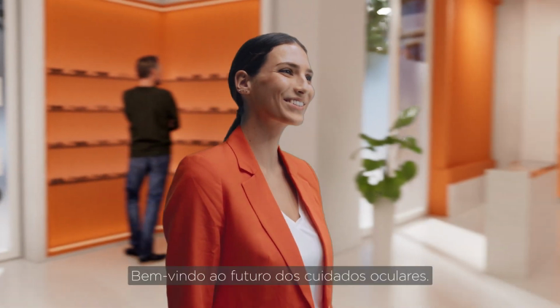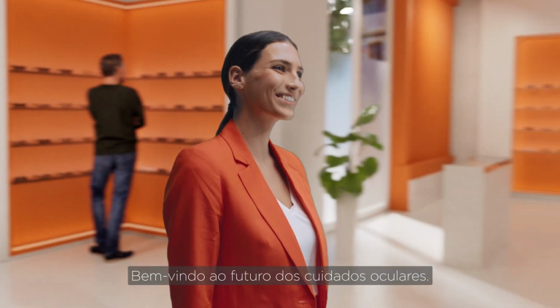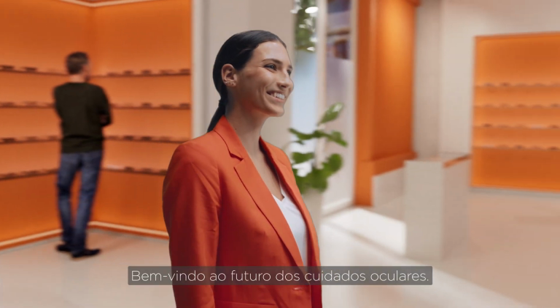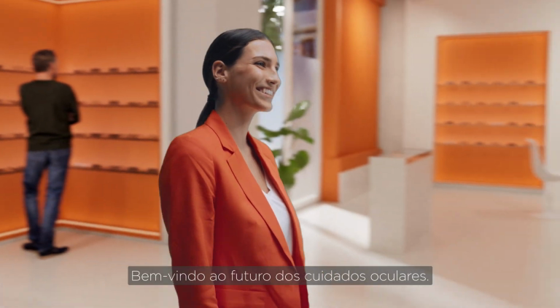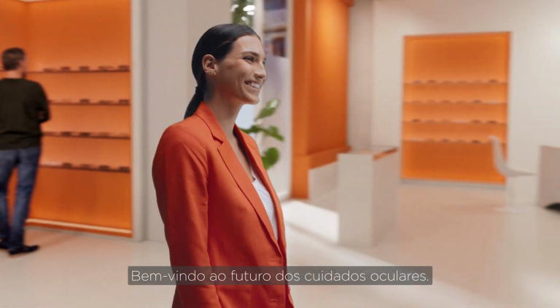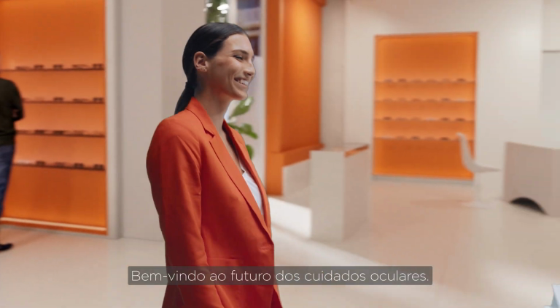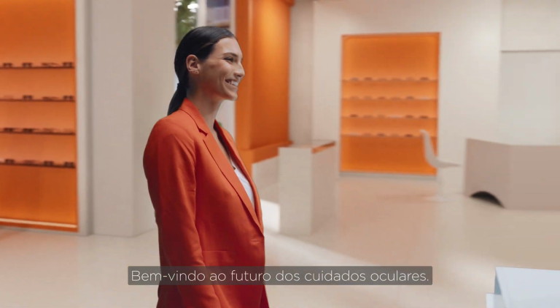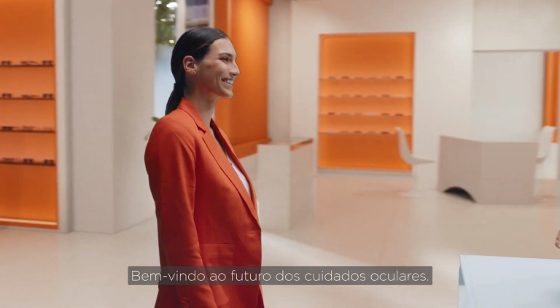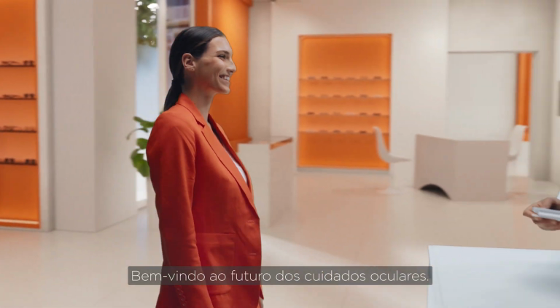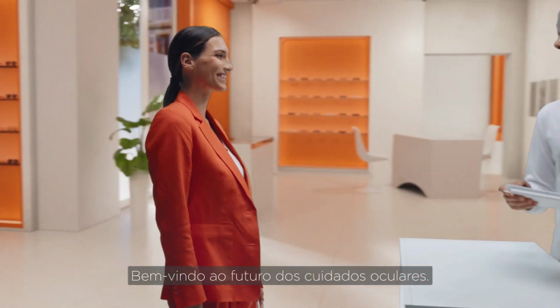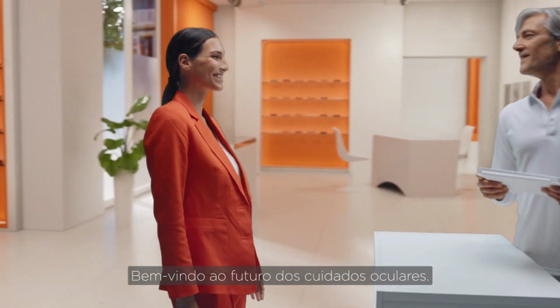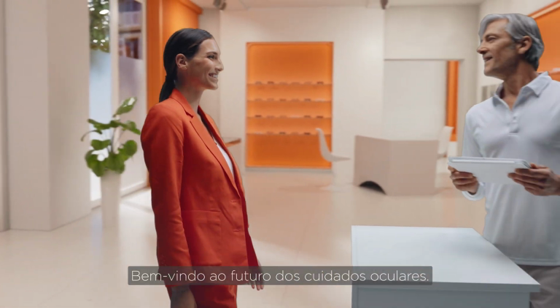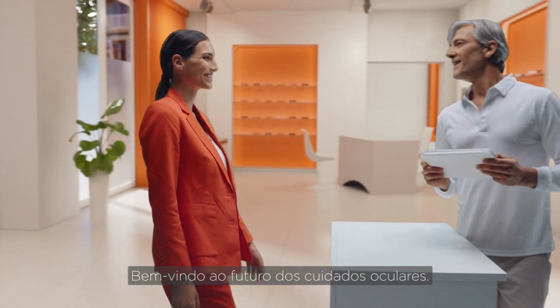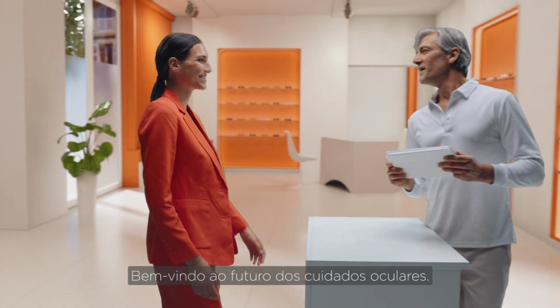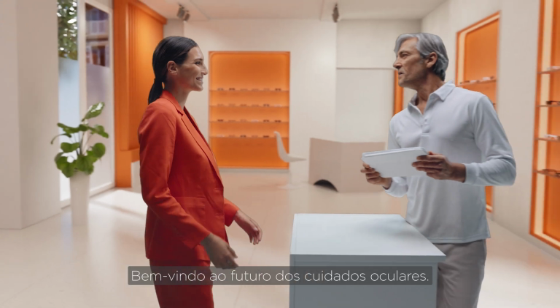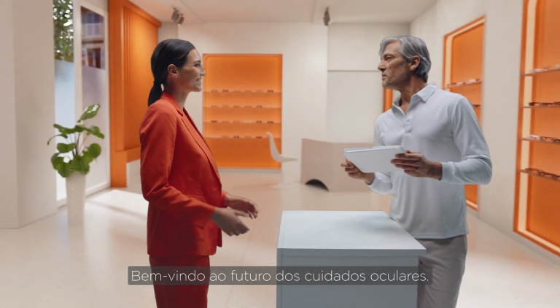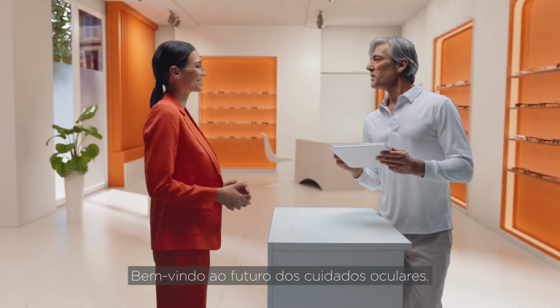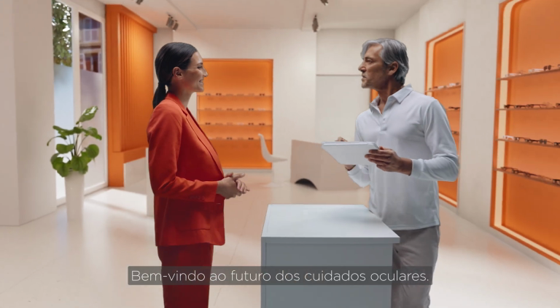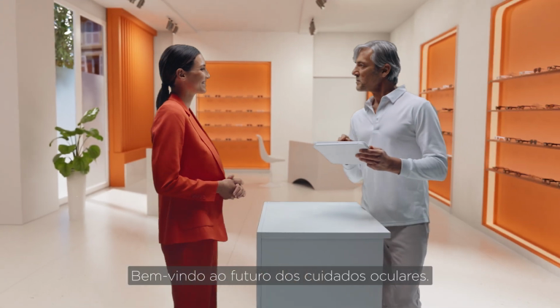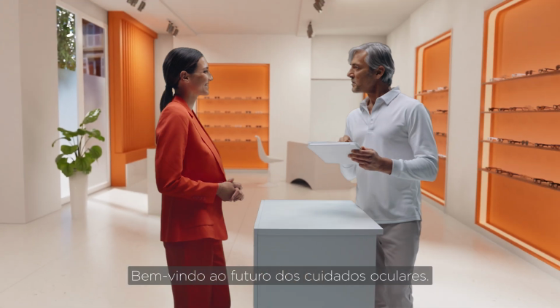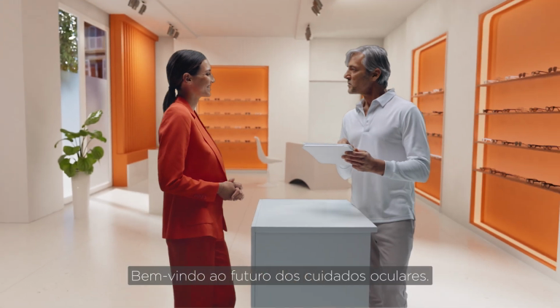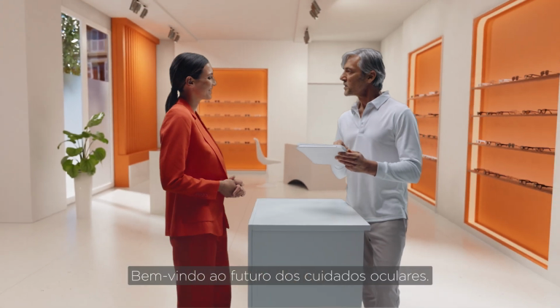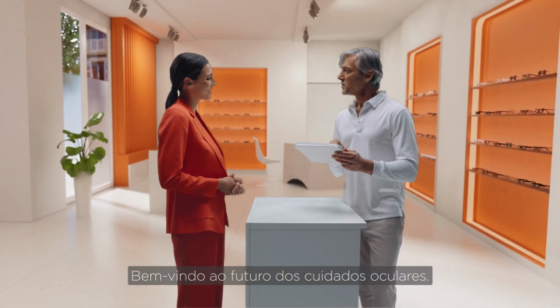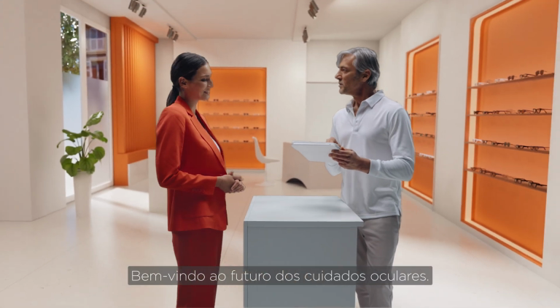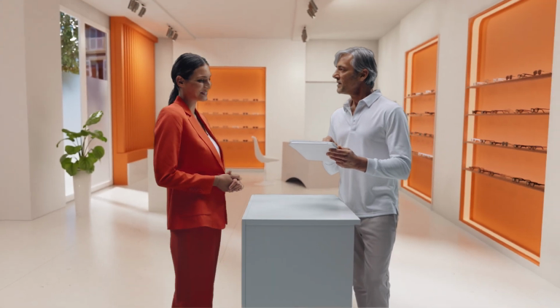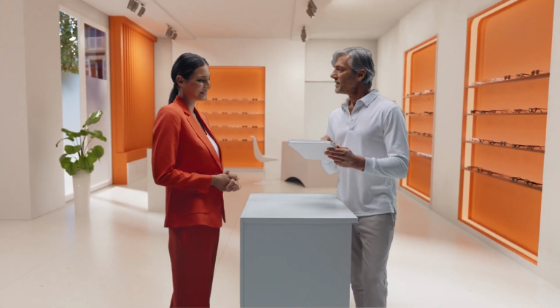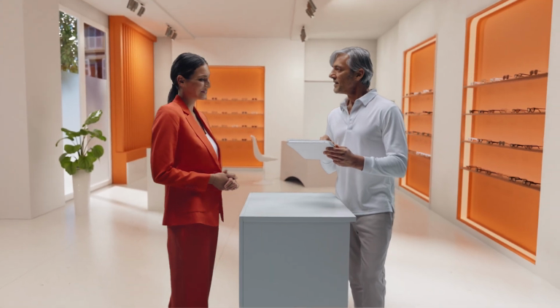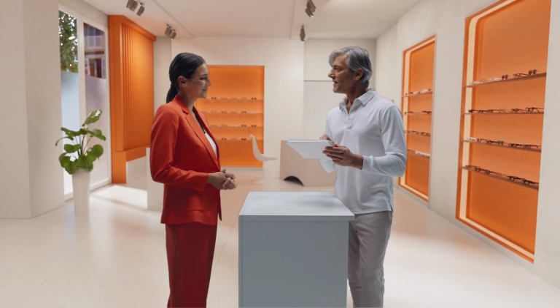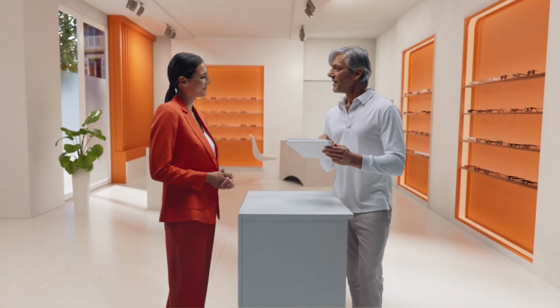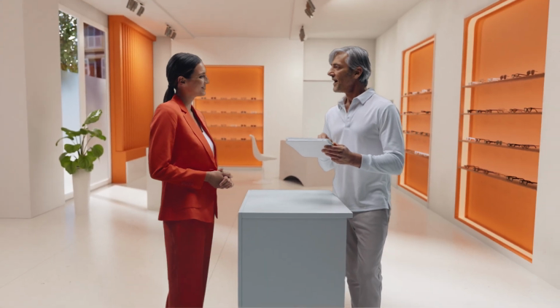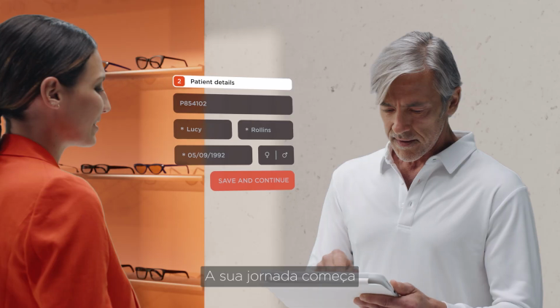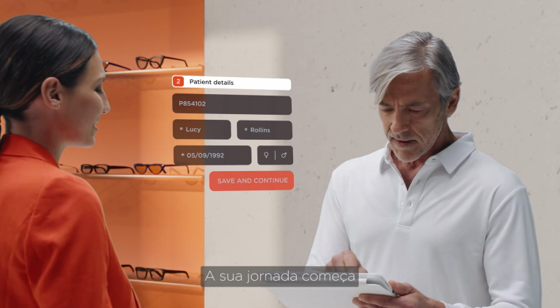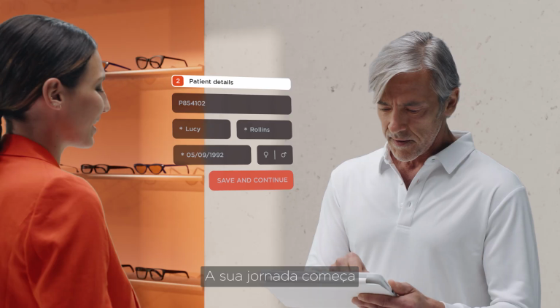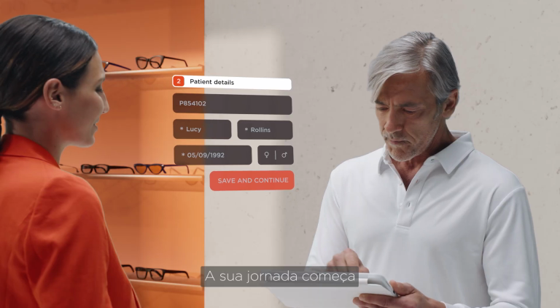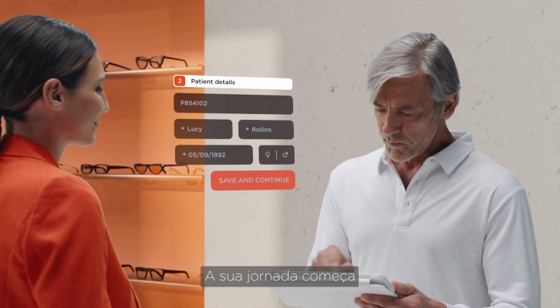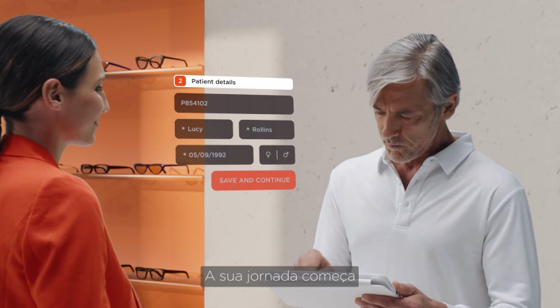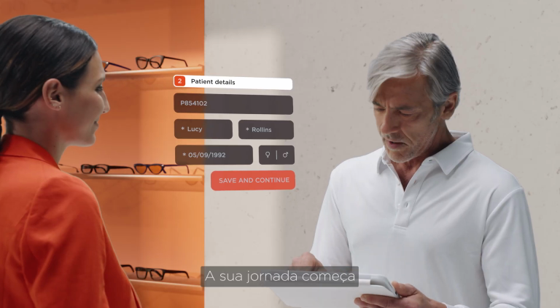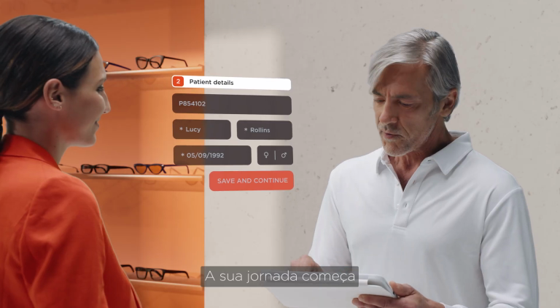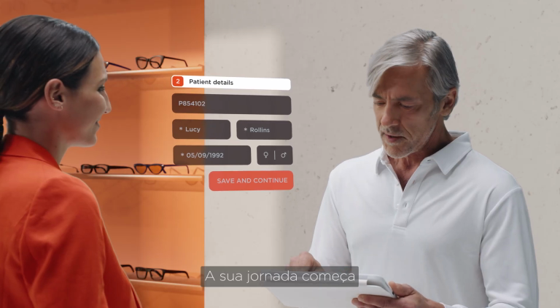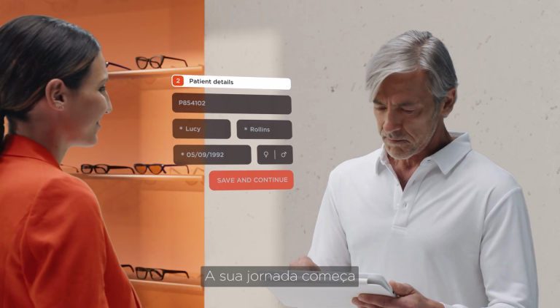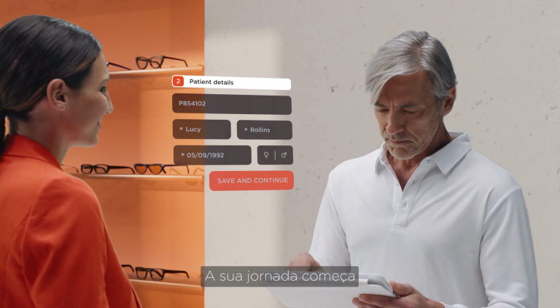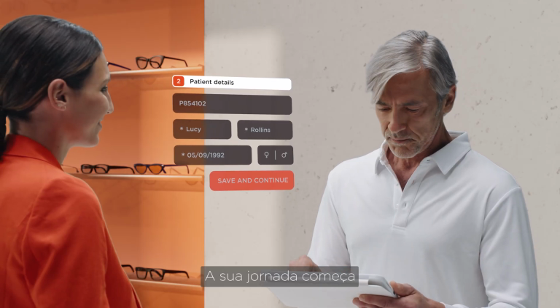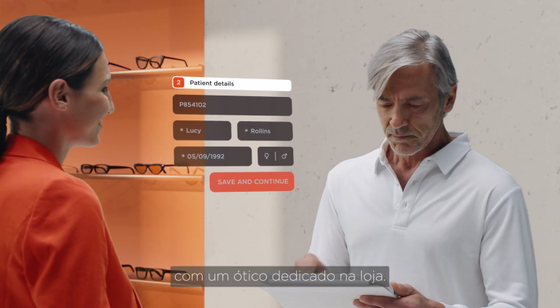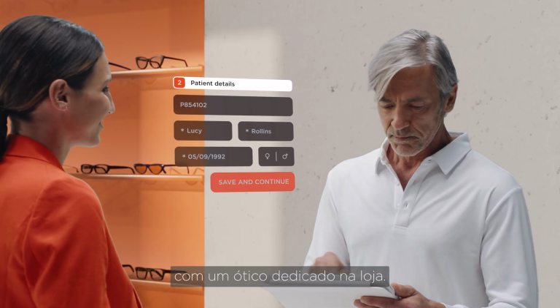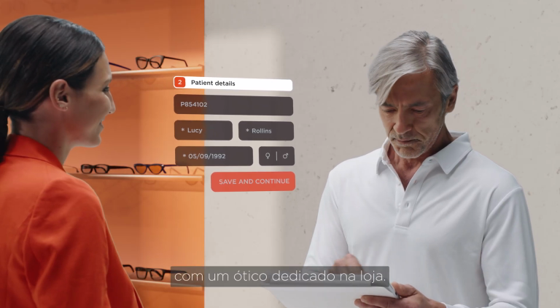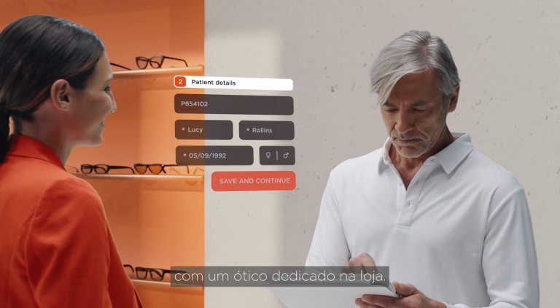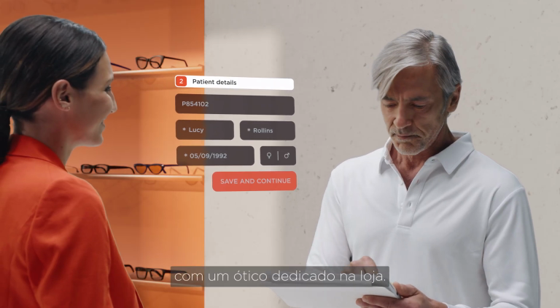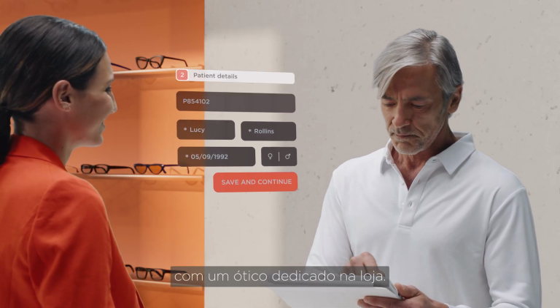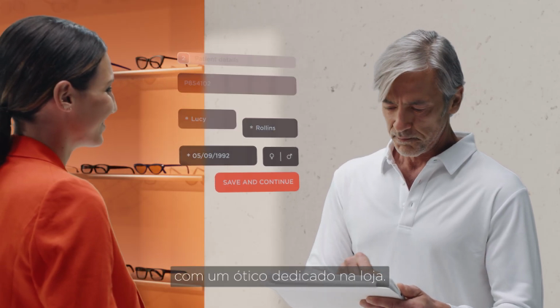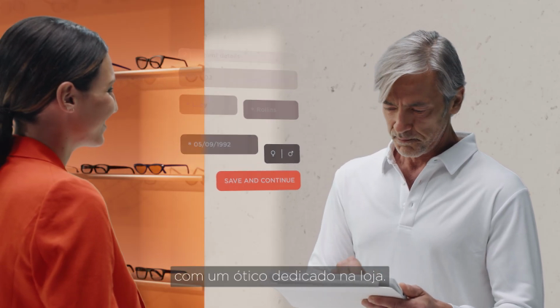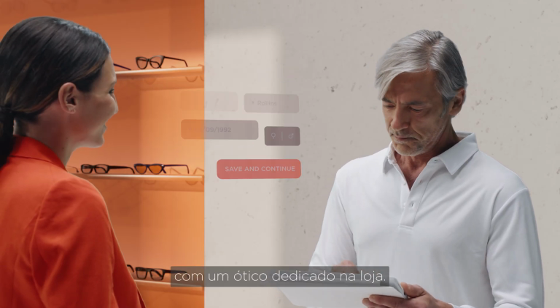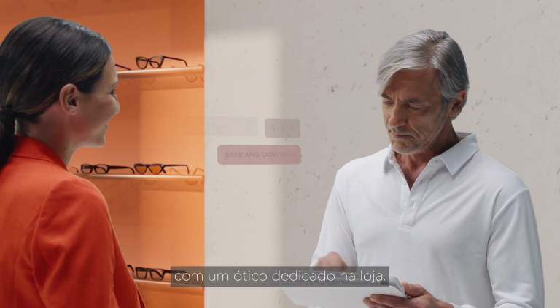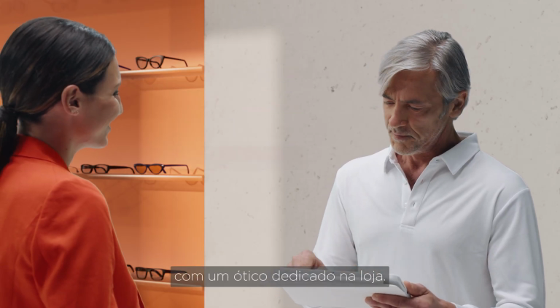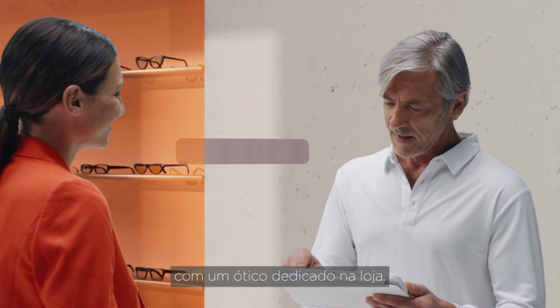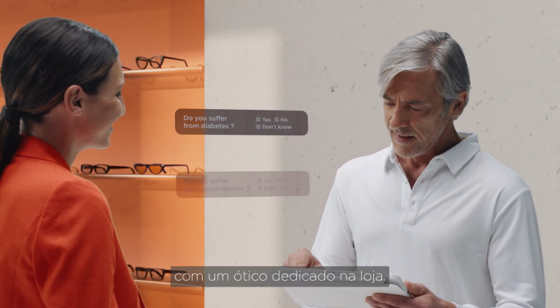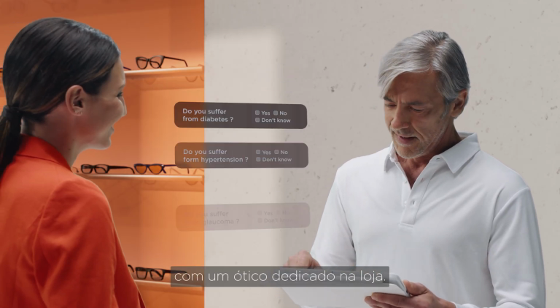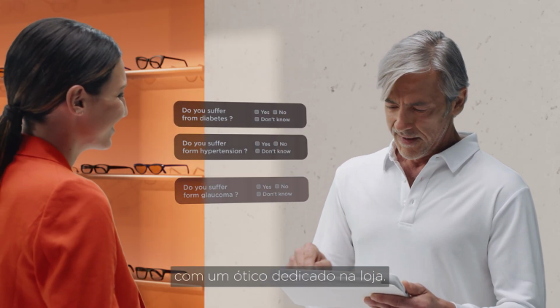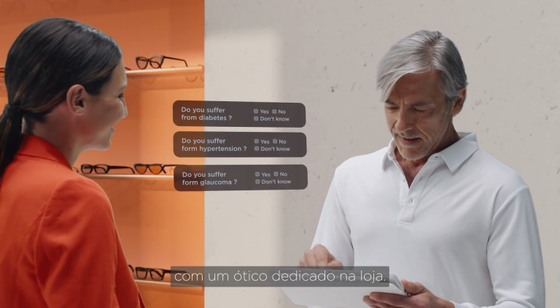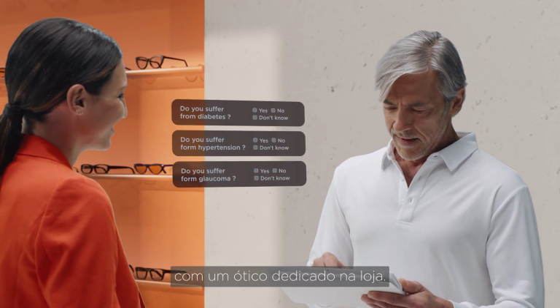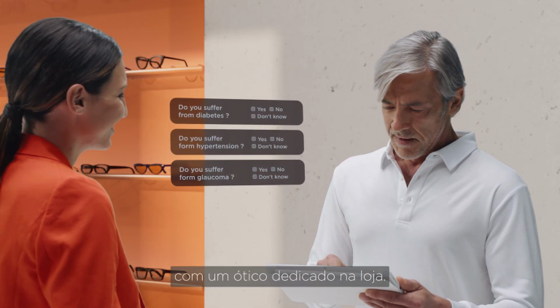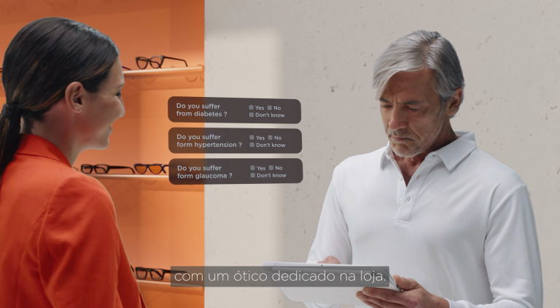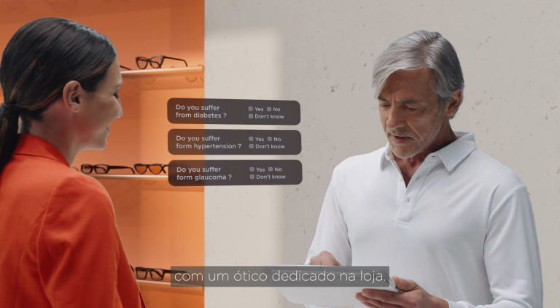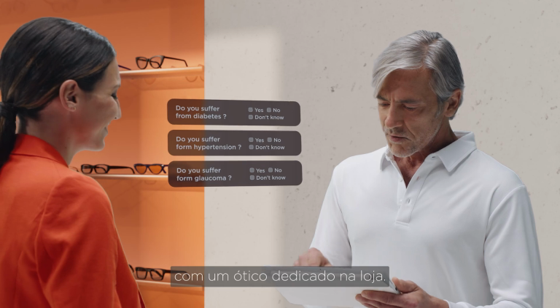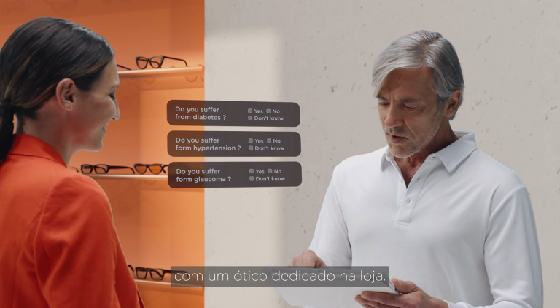Welcome to the future of eye care. Your journey begins with a dedicated in-store operator.